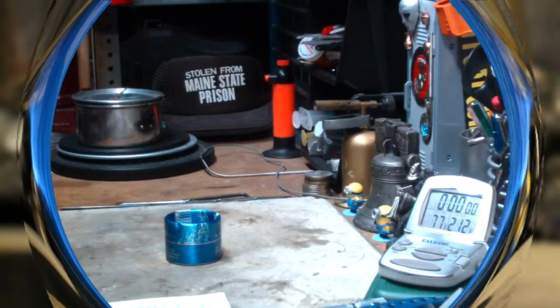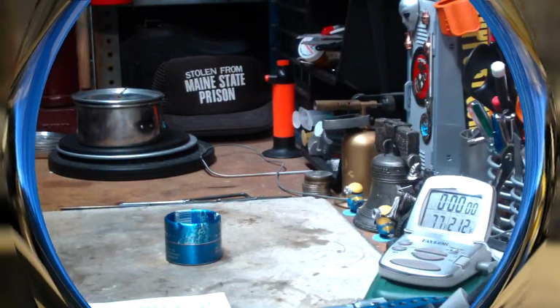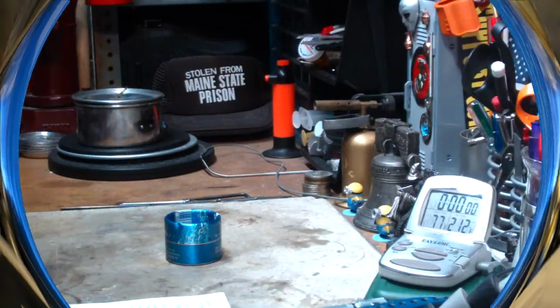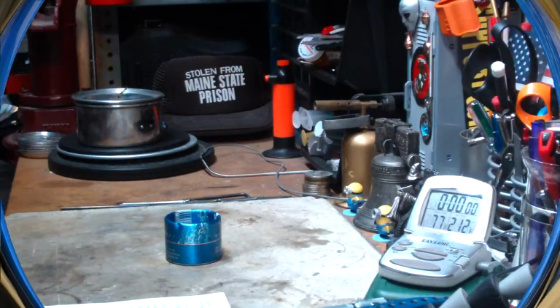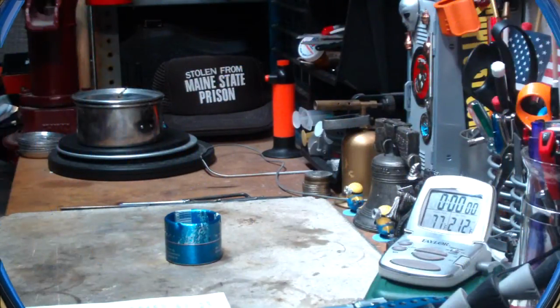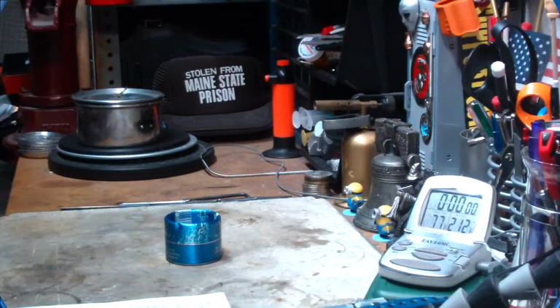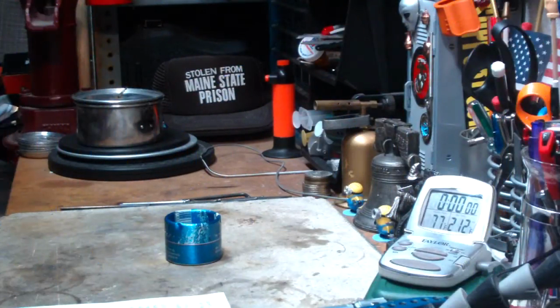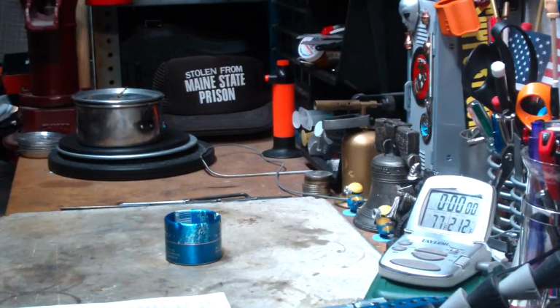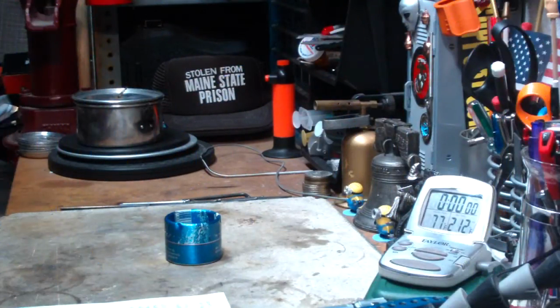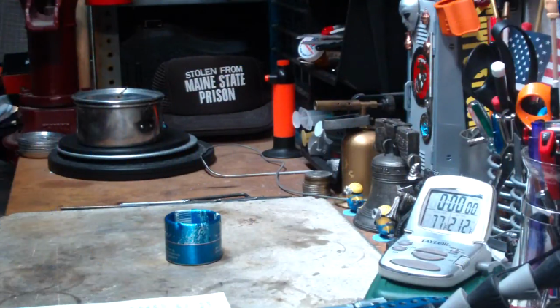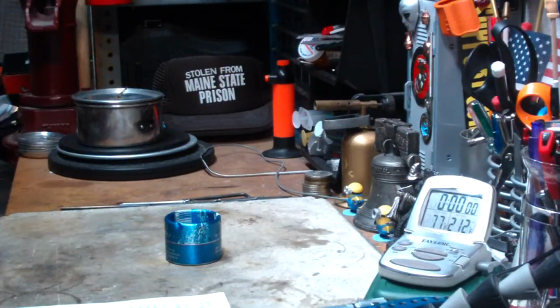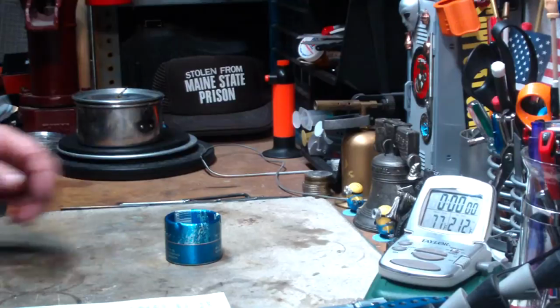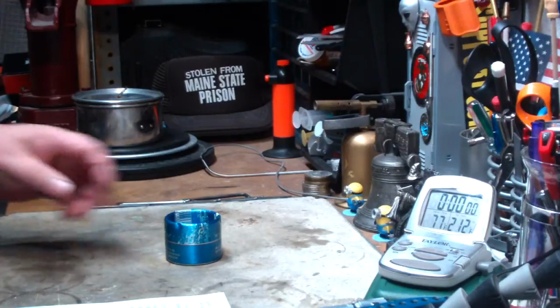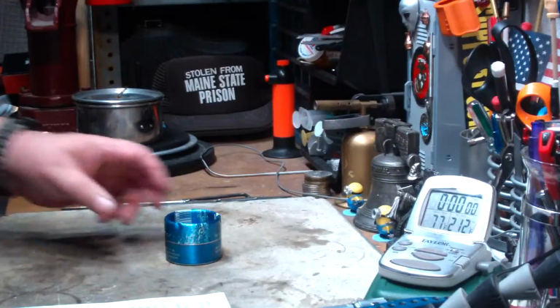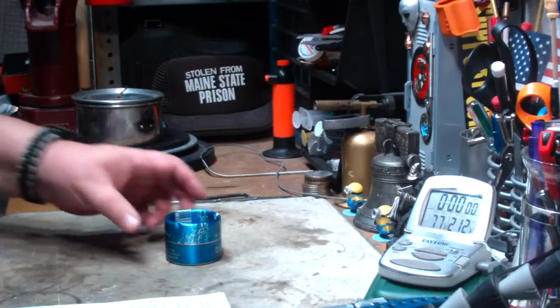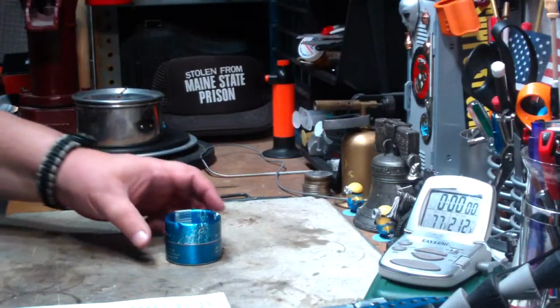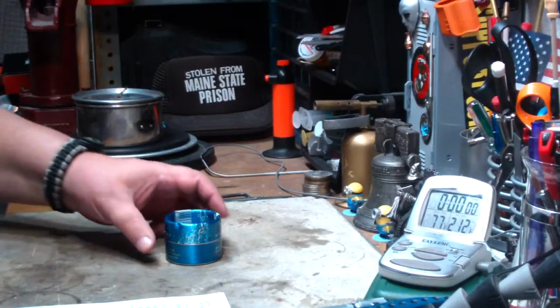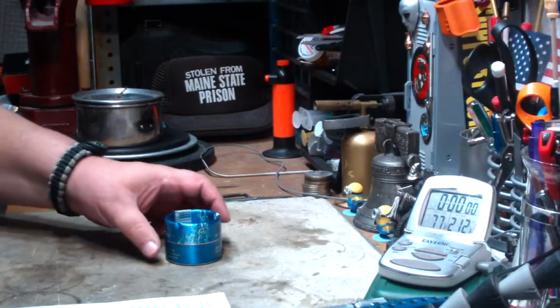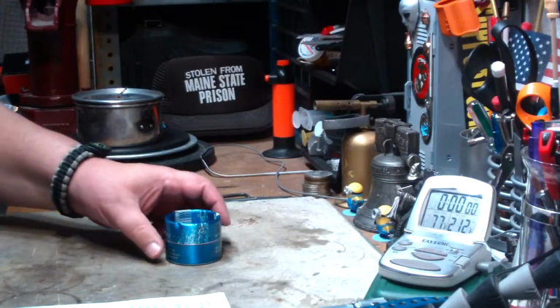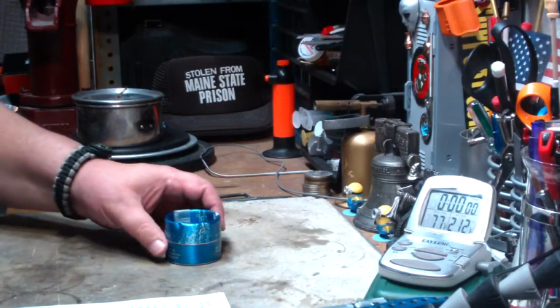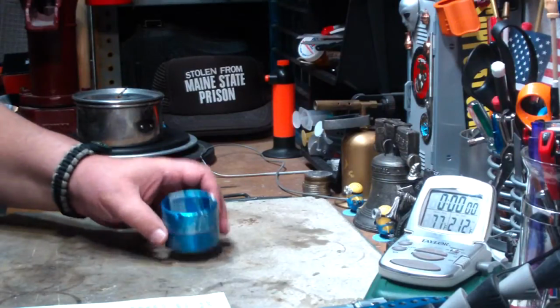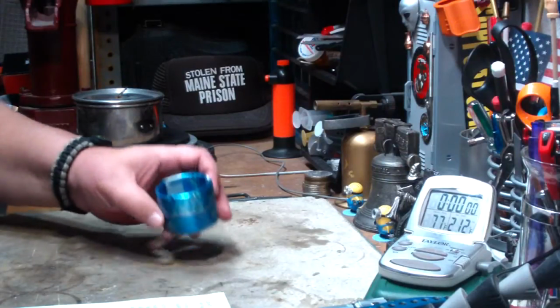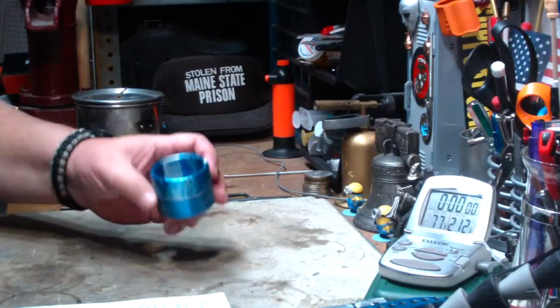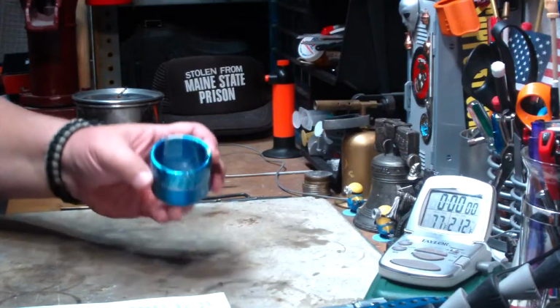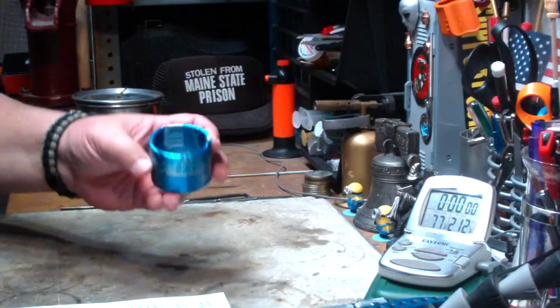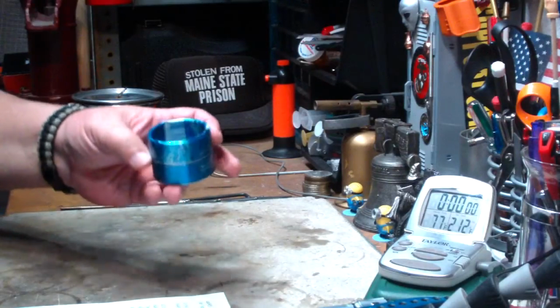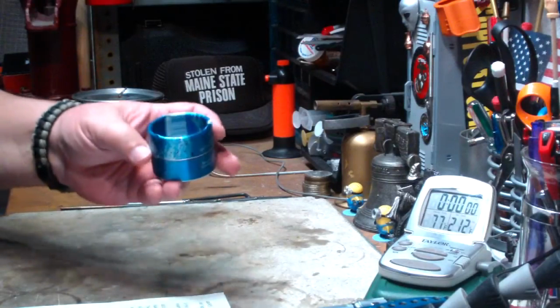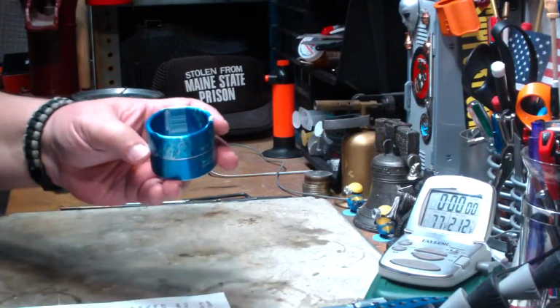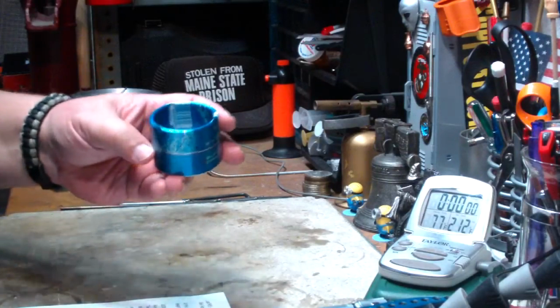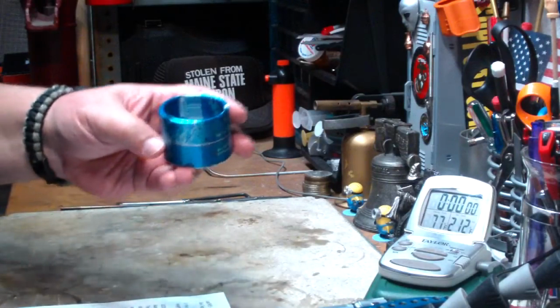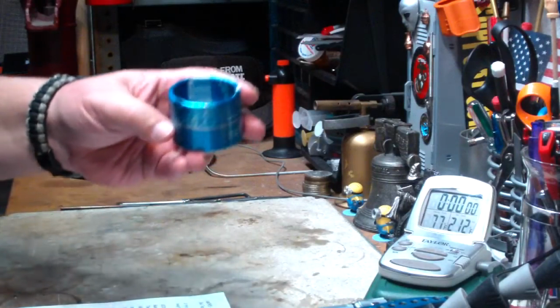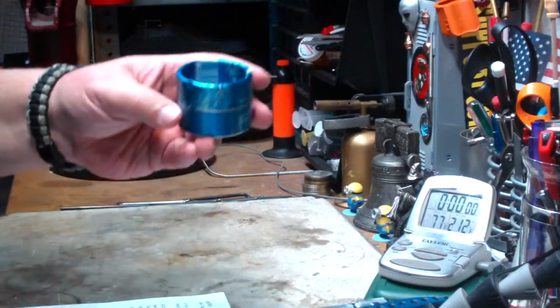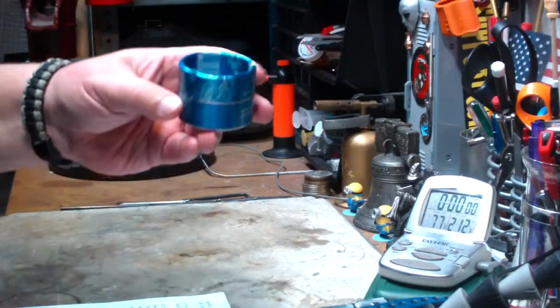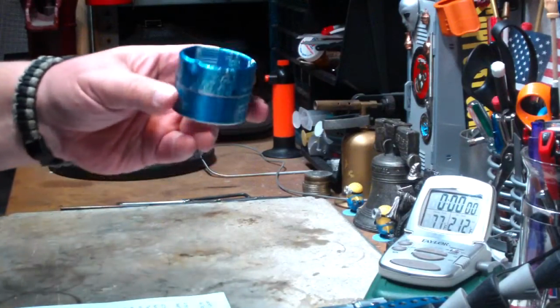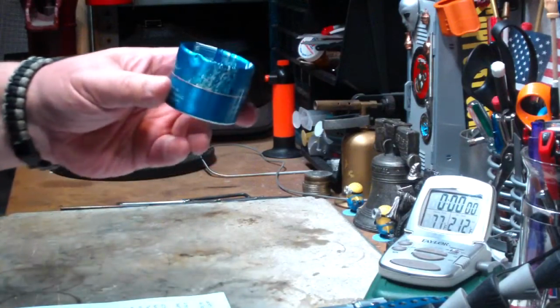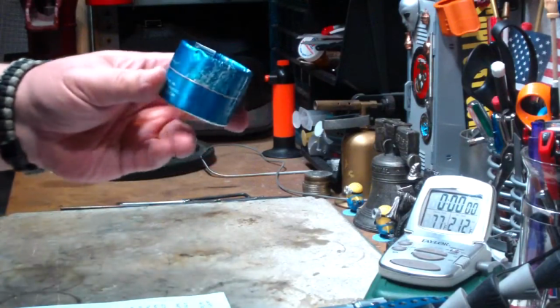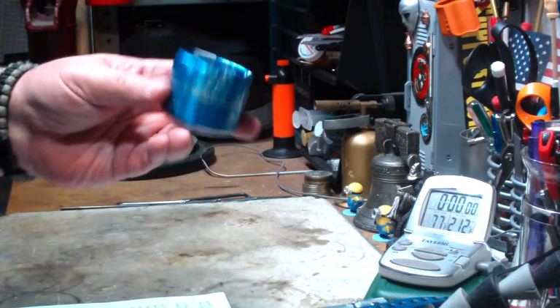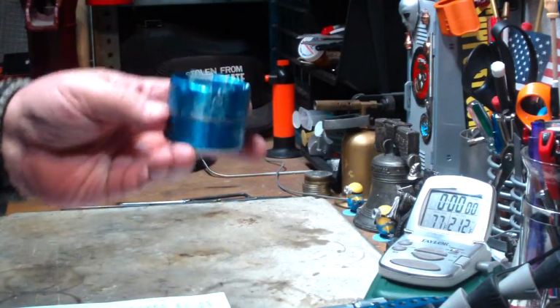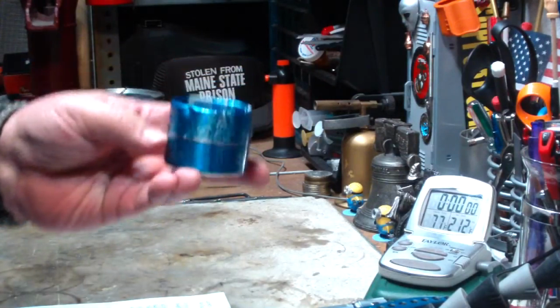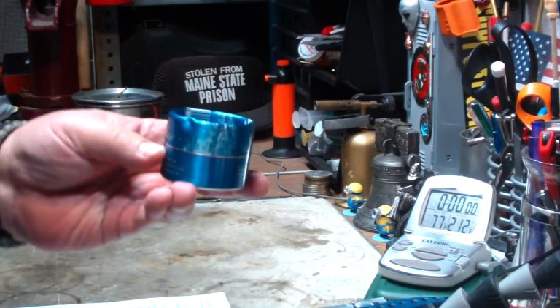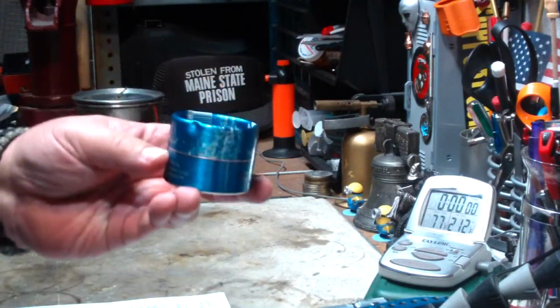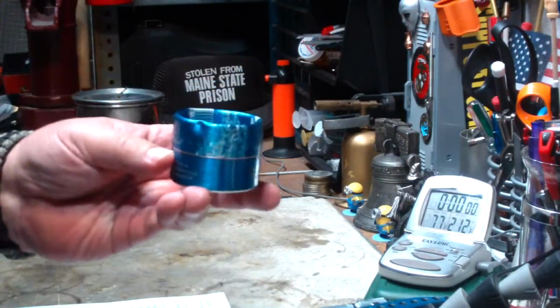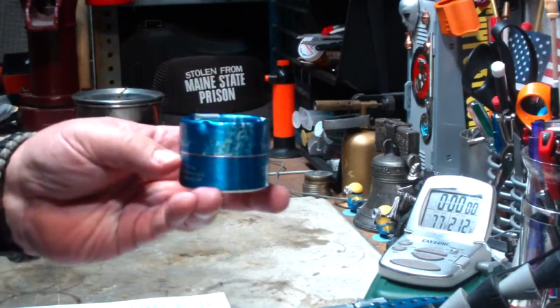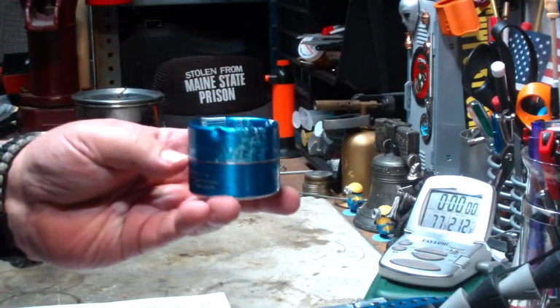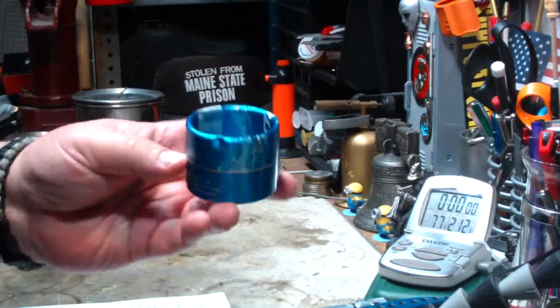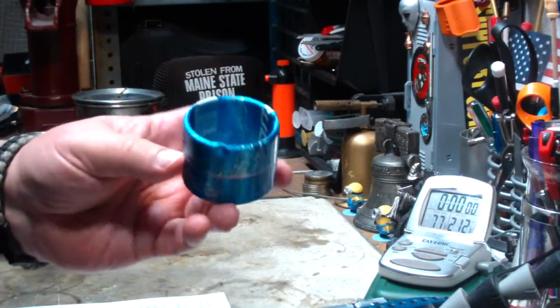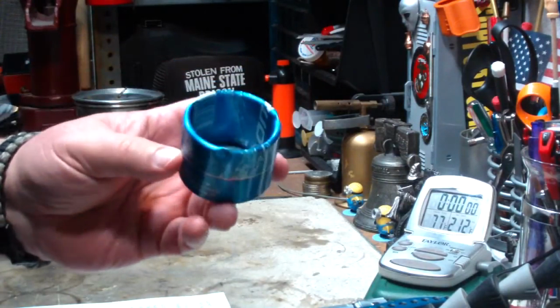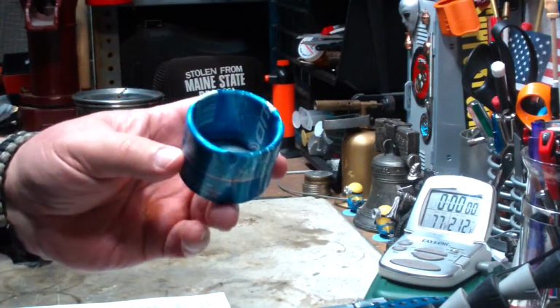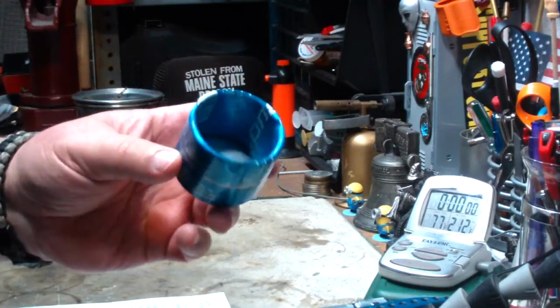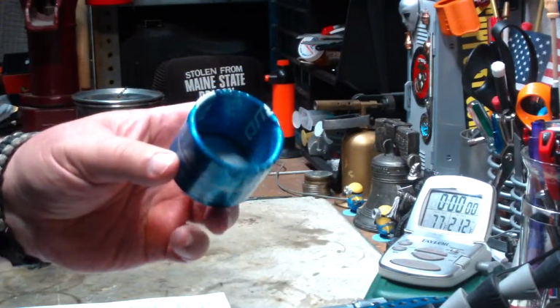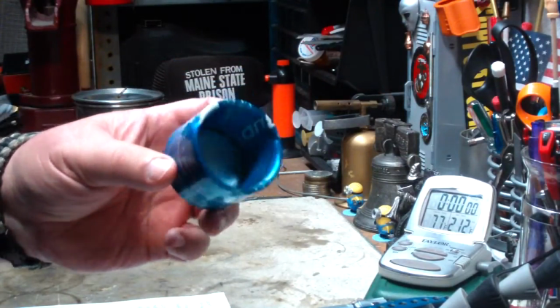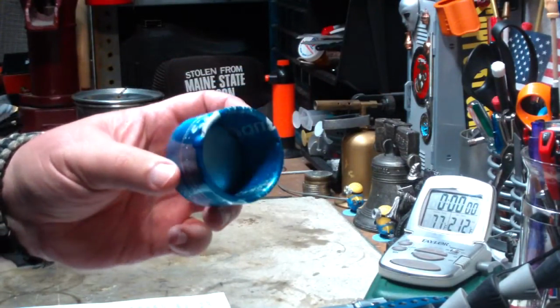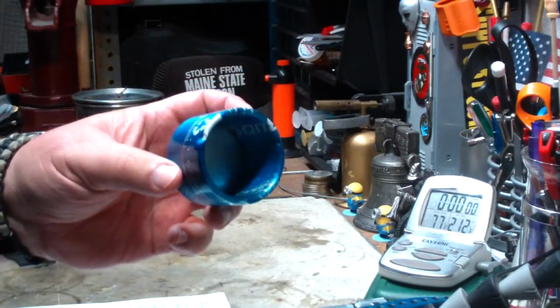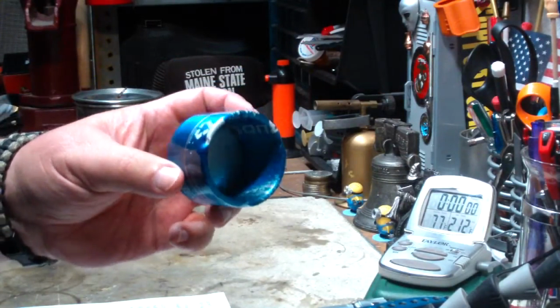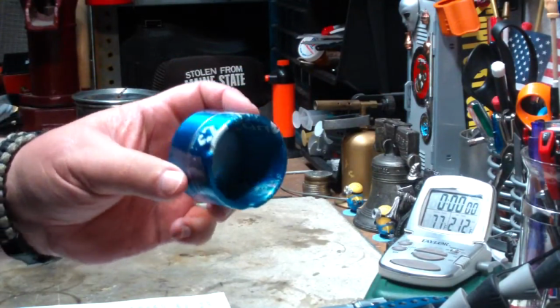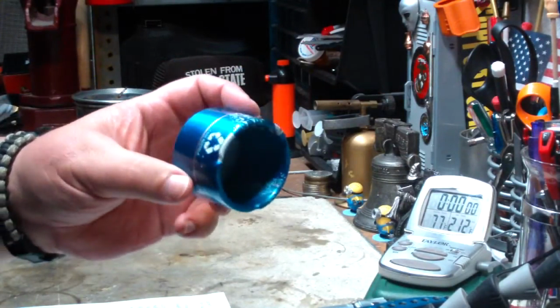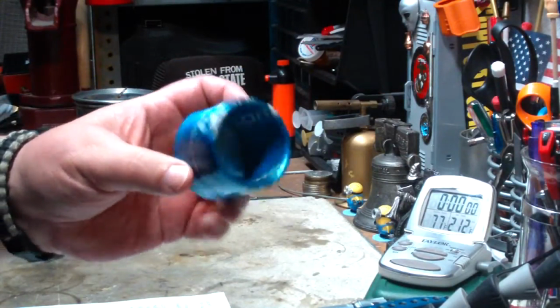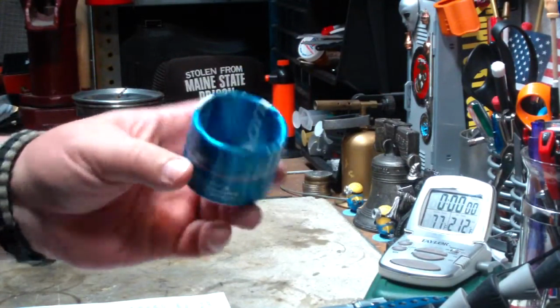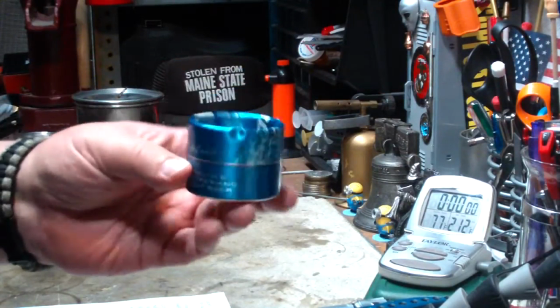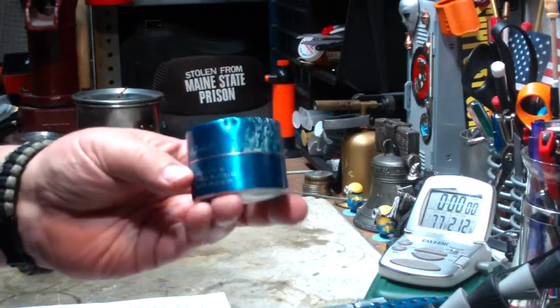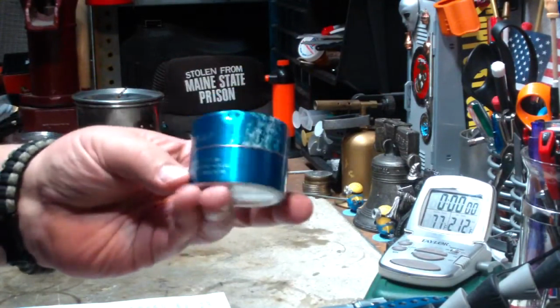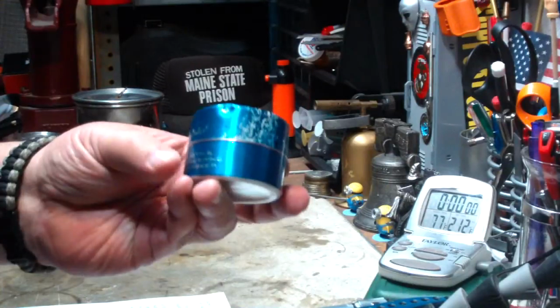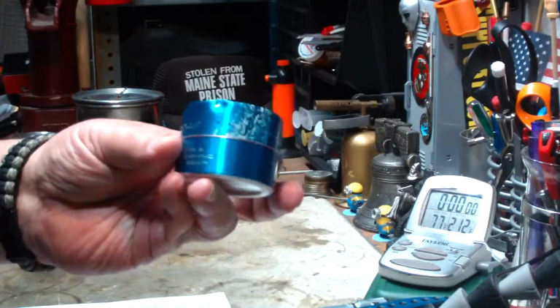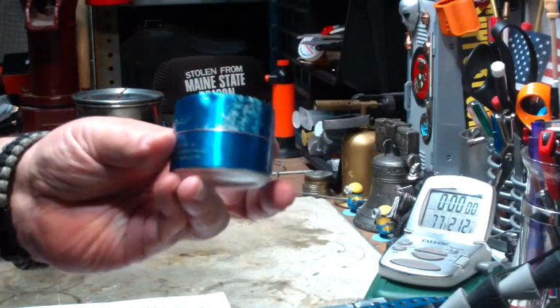Hi, Hiram here. Today I'm going to do a boil test on this BIOS clone that I got on eBay.